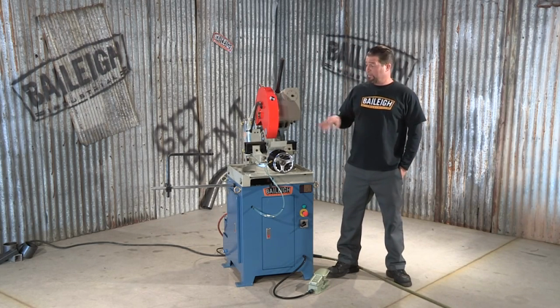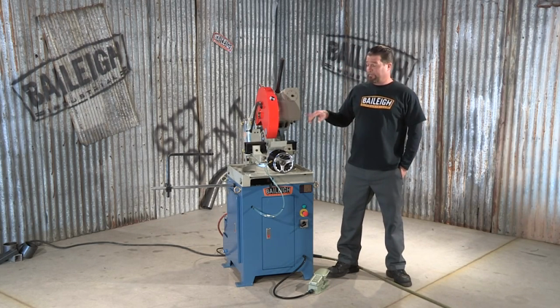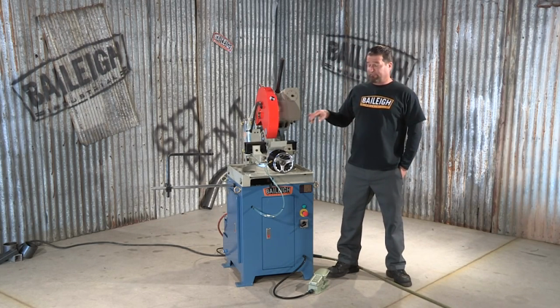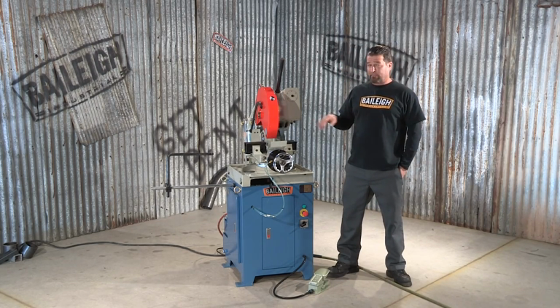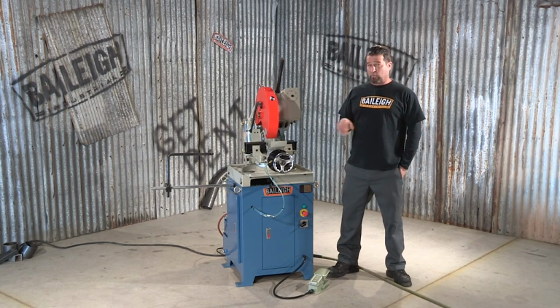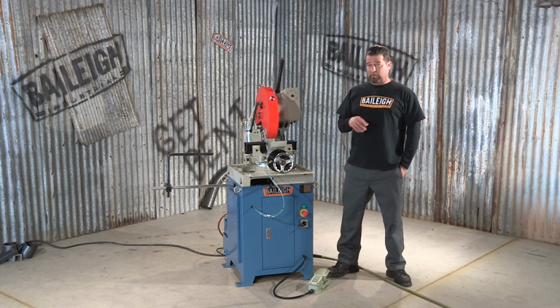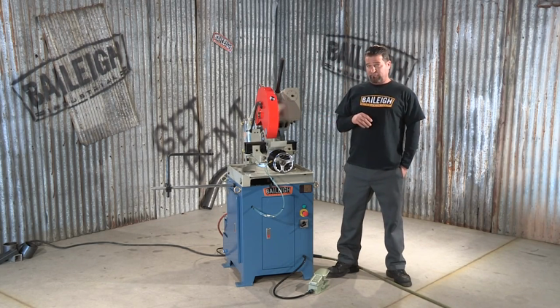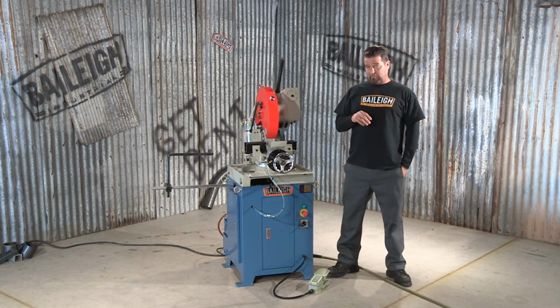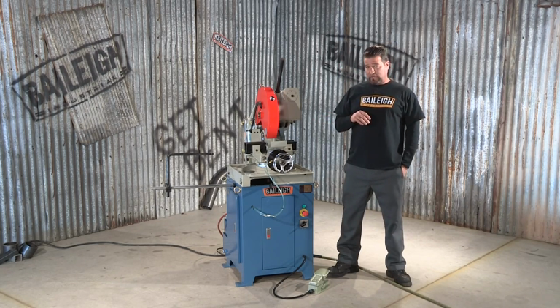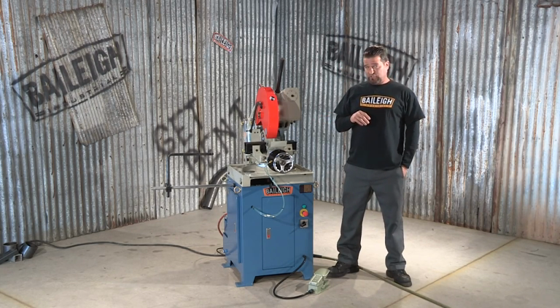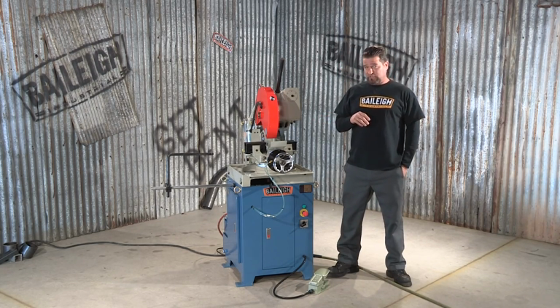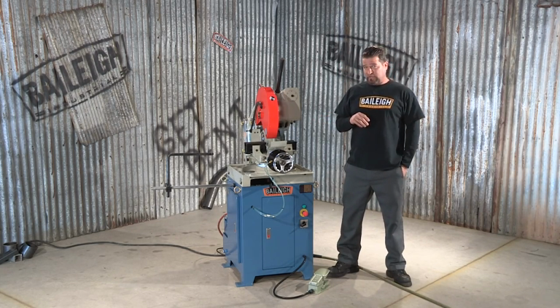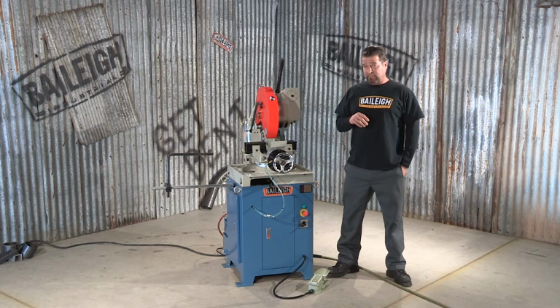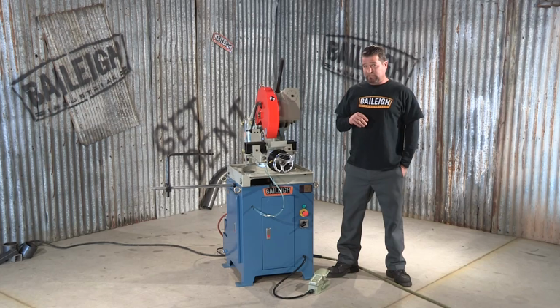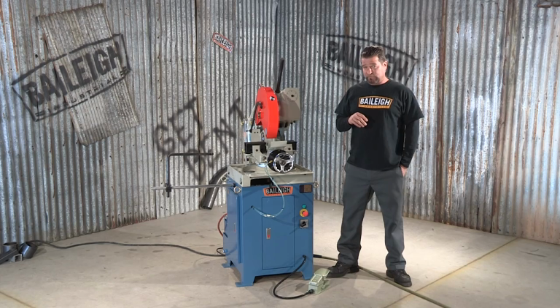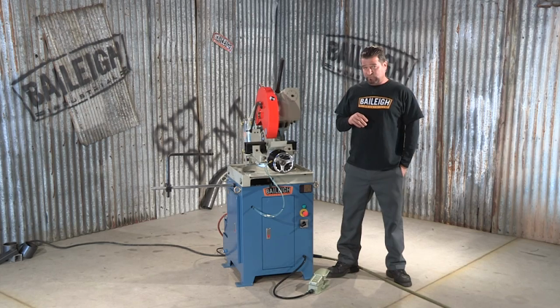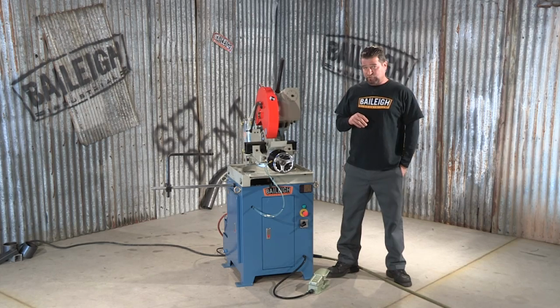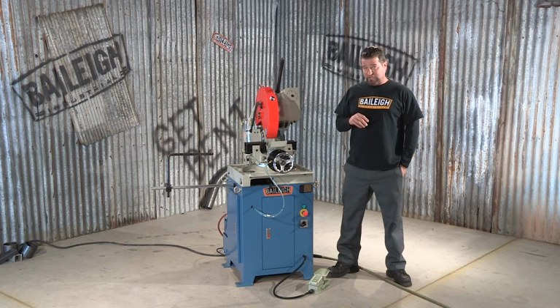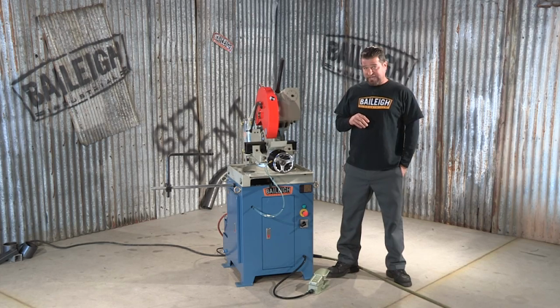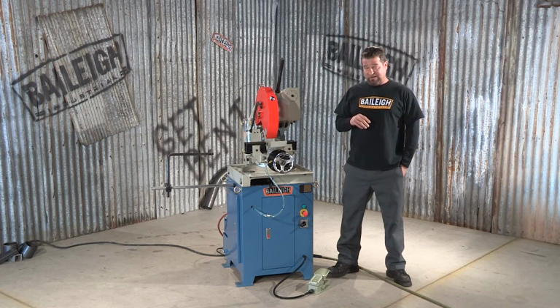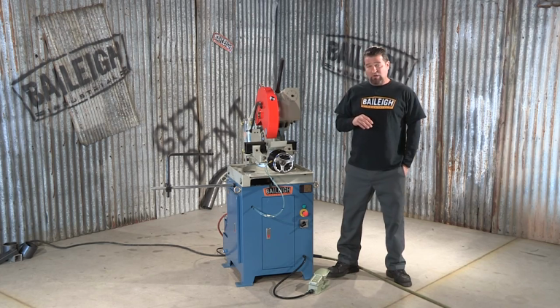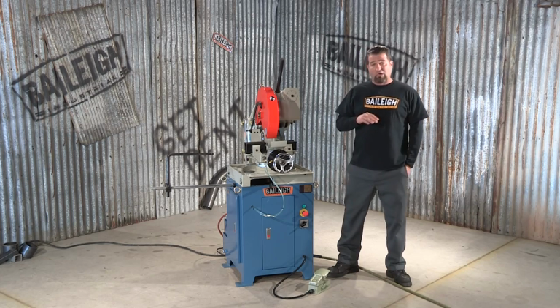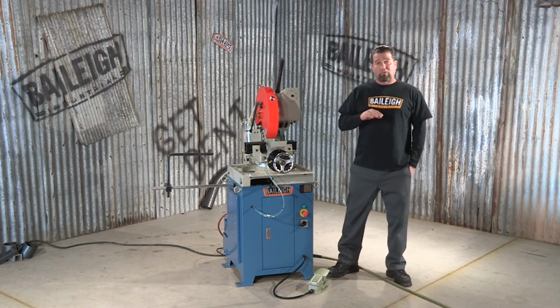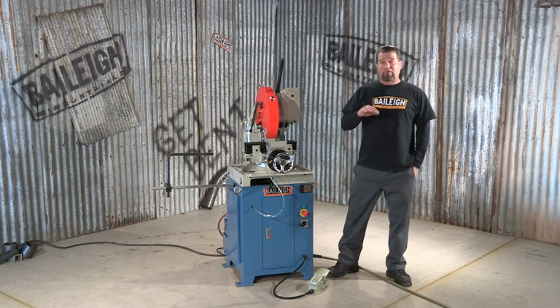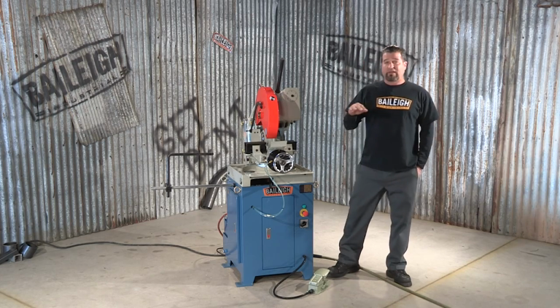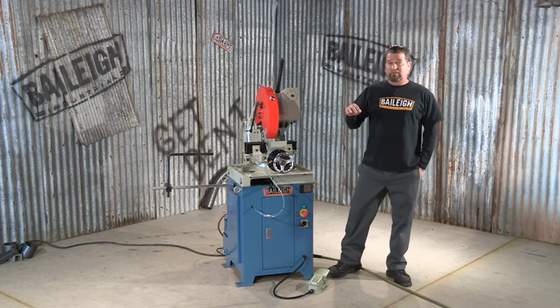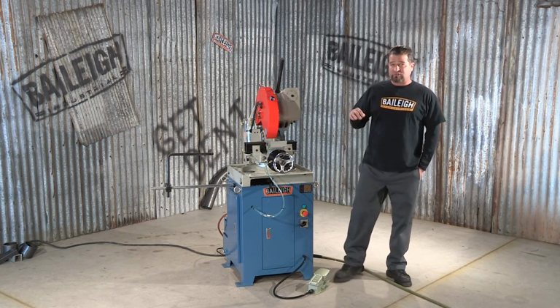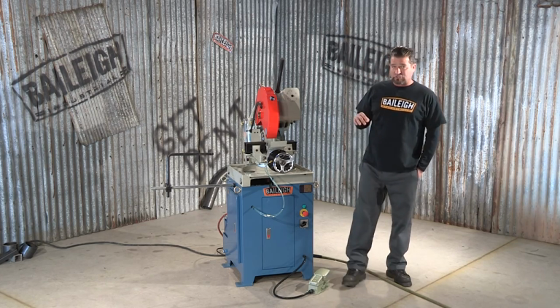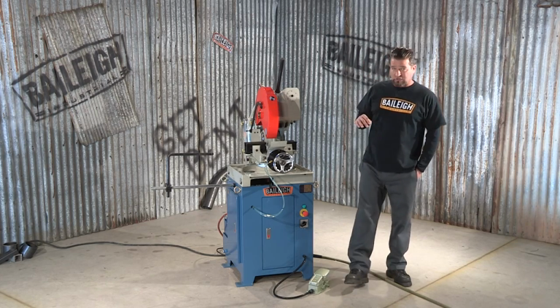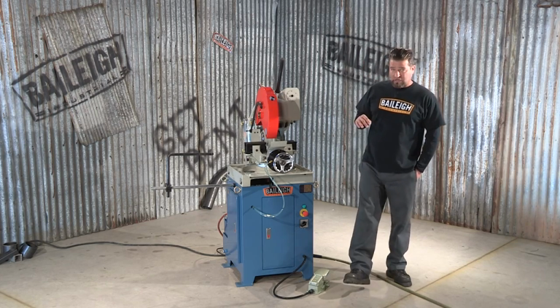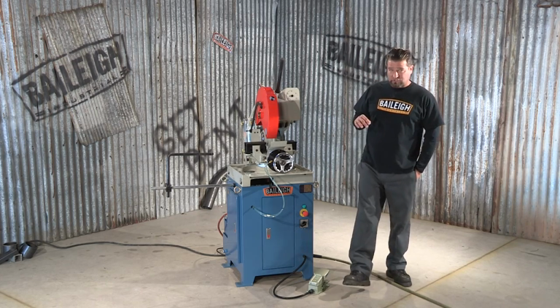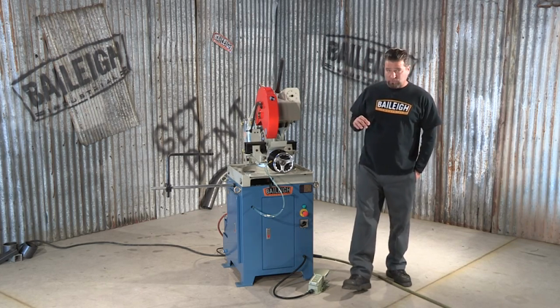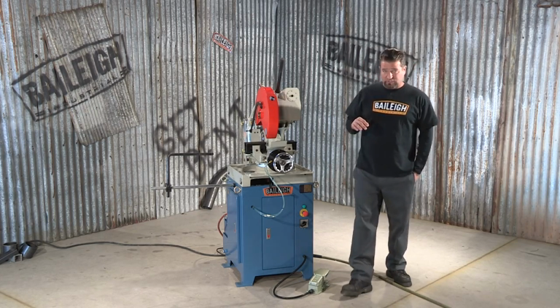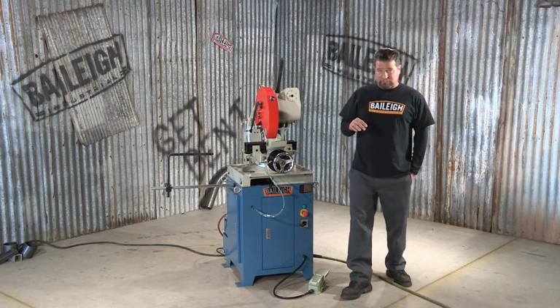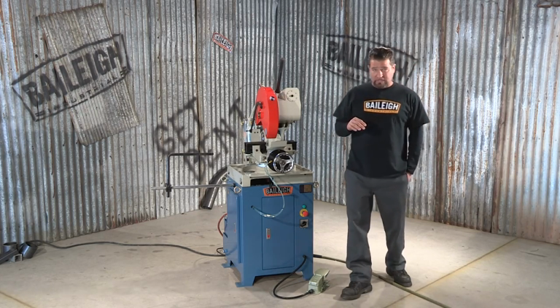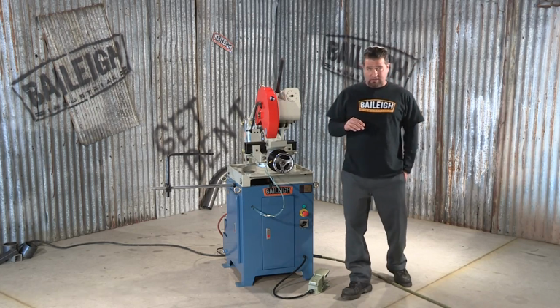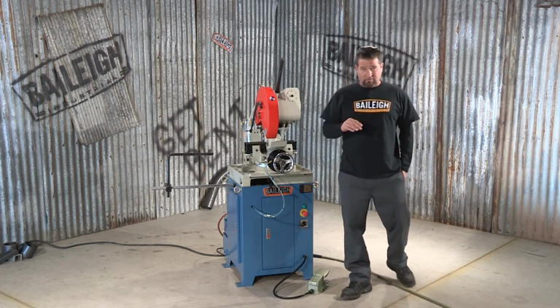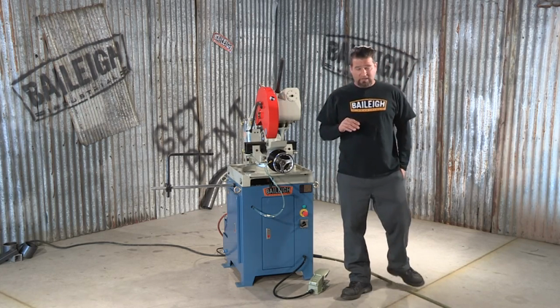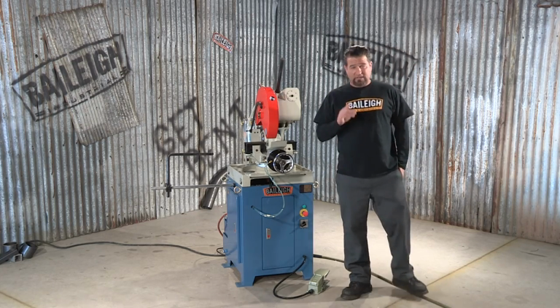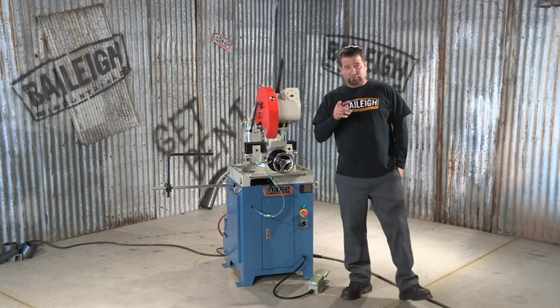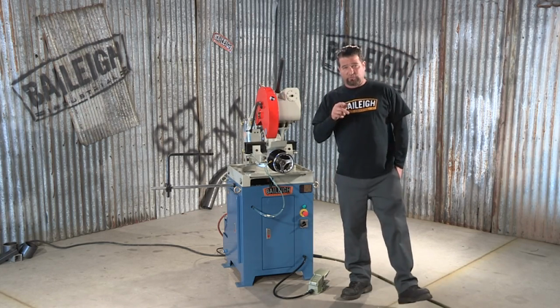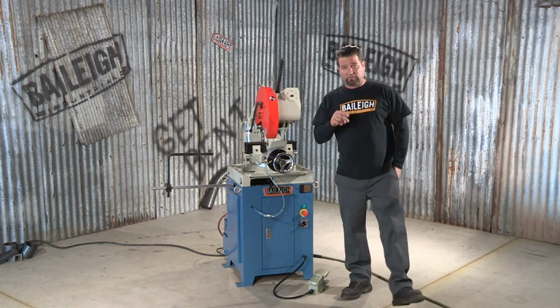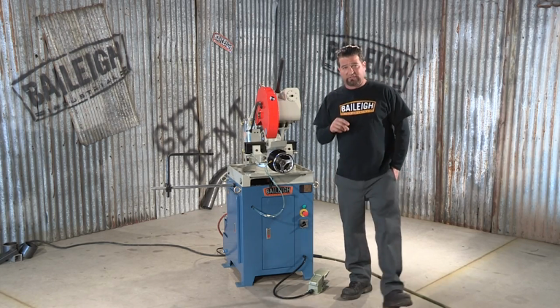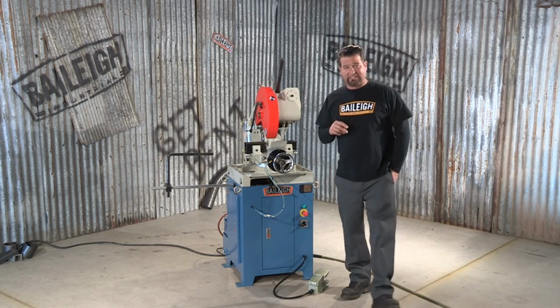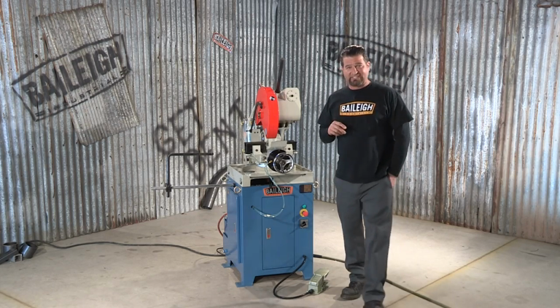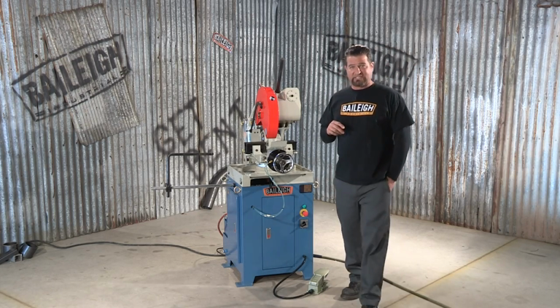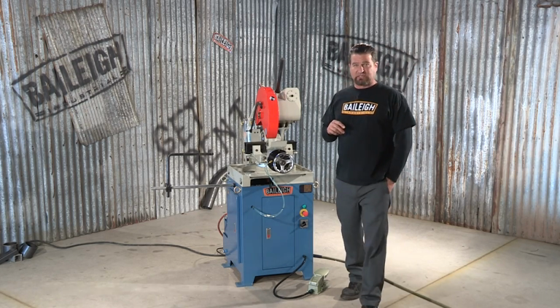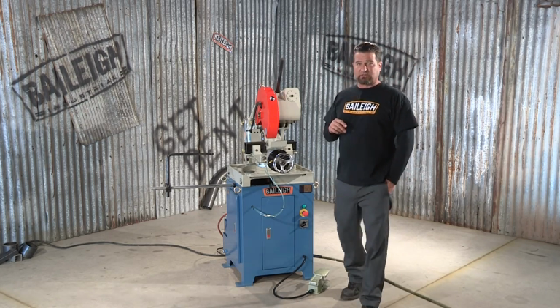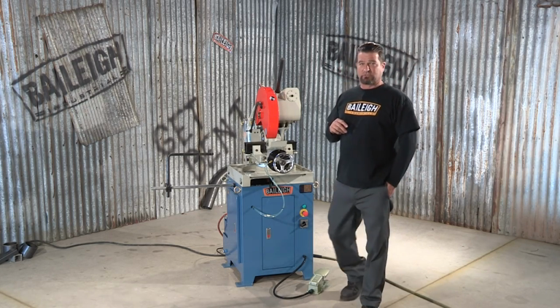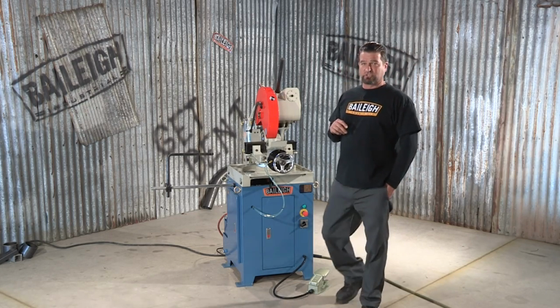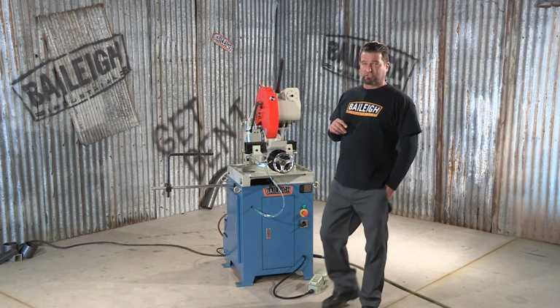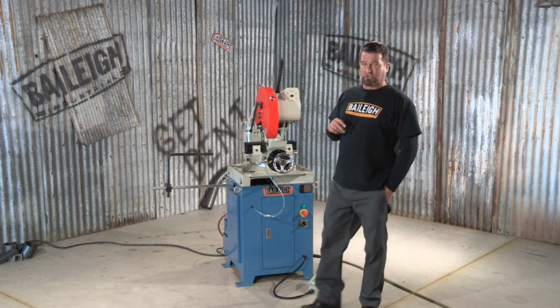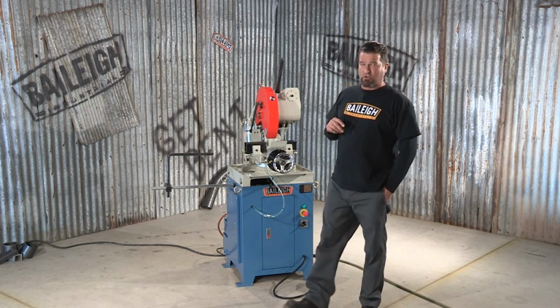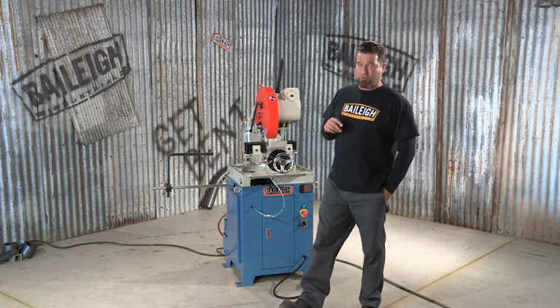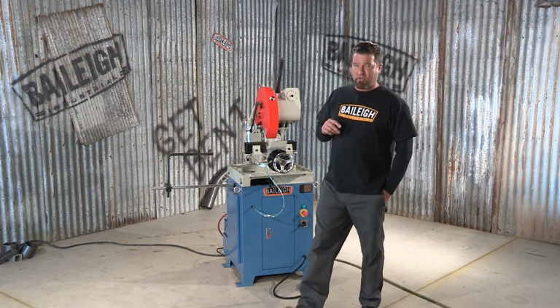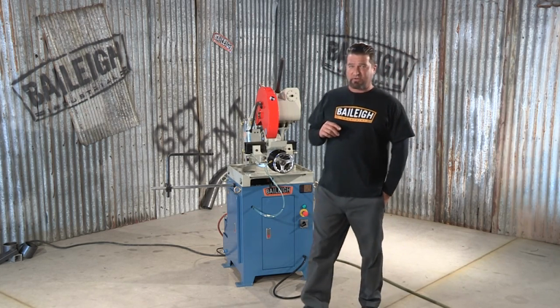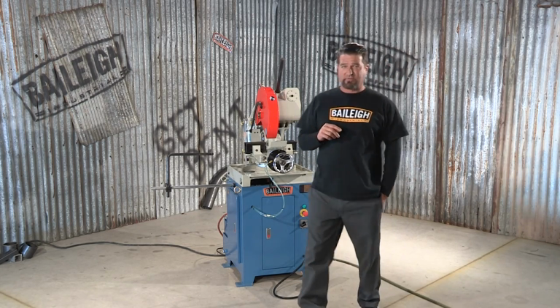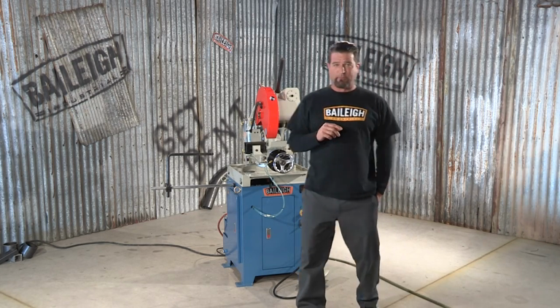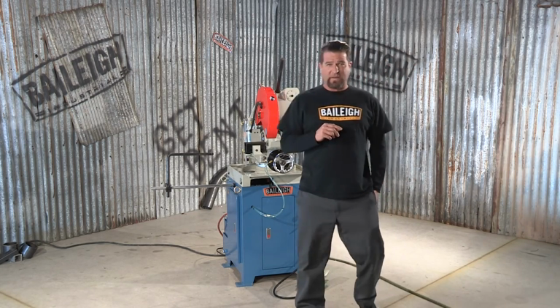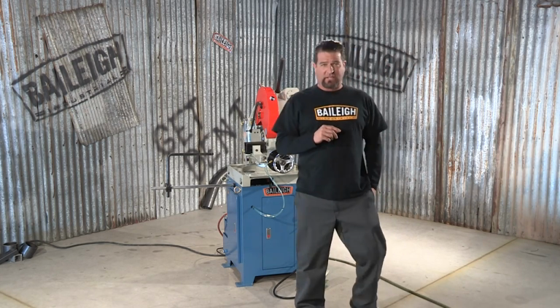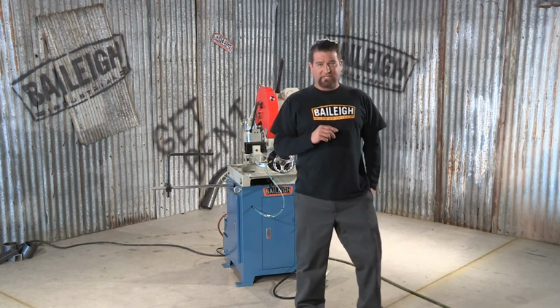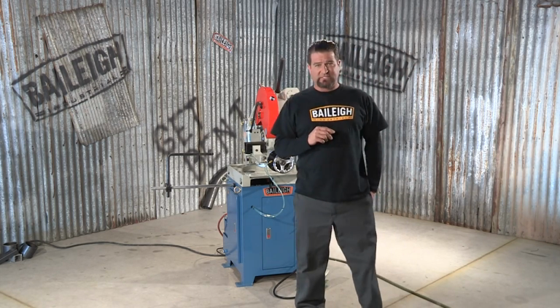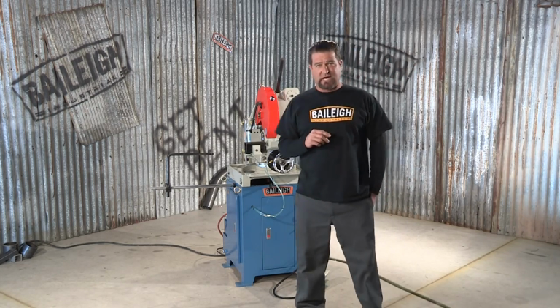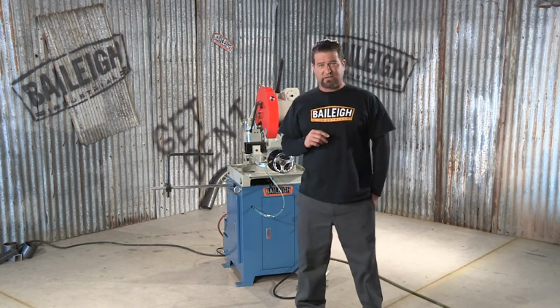For more information on this machine or any other saws we sell, it's real easy — just go to Bailey.com.